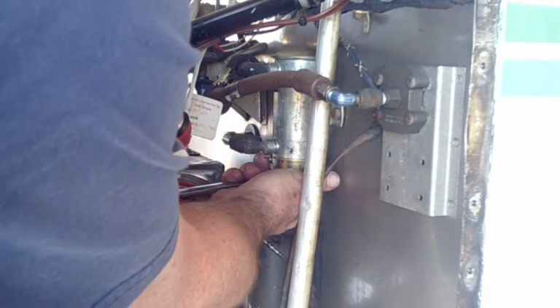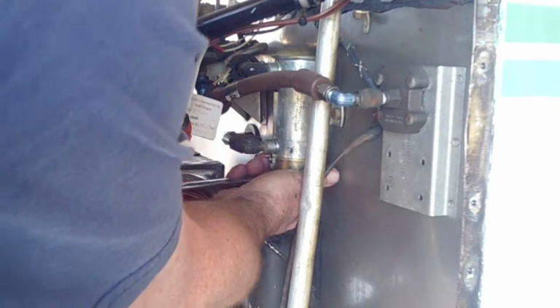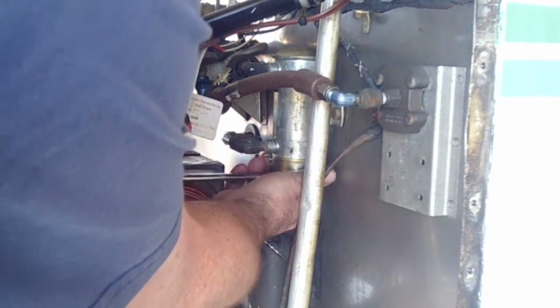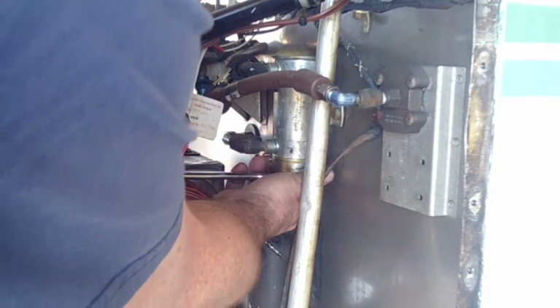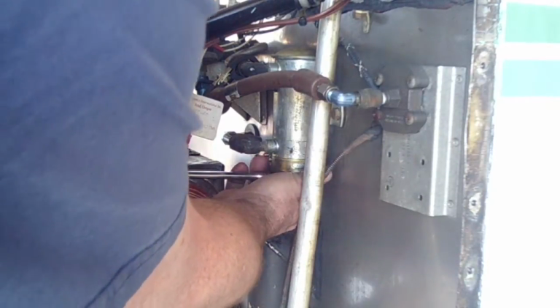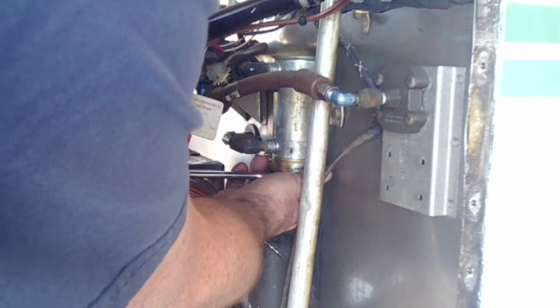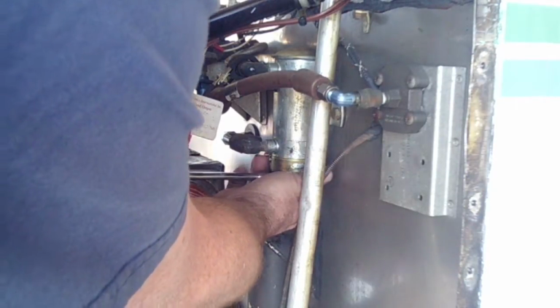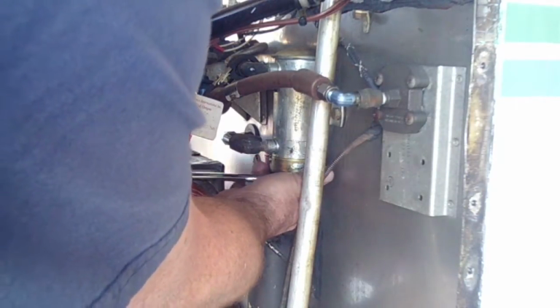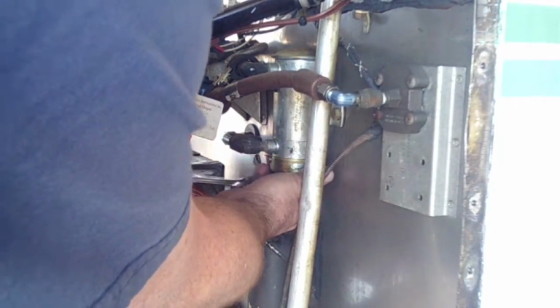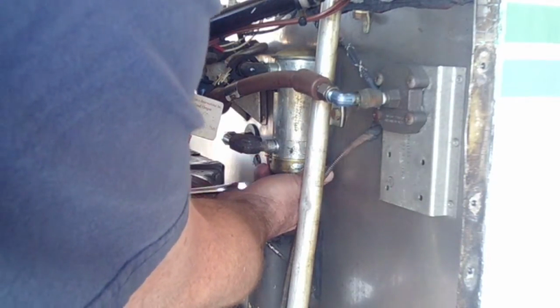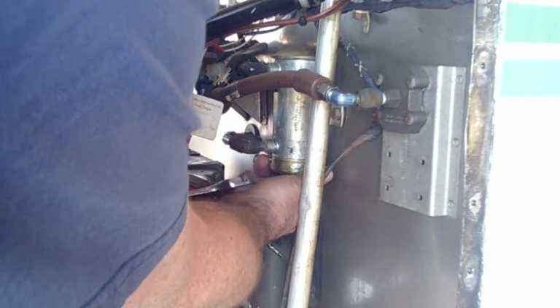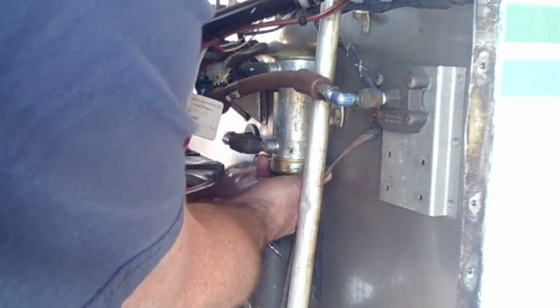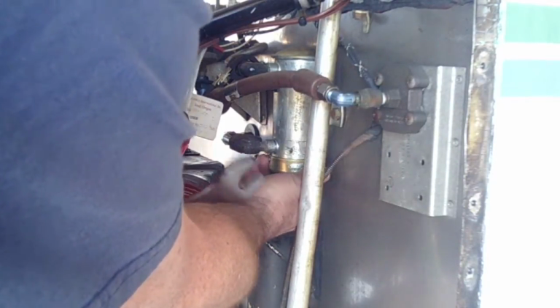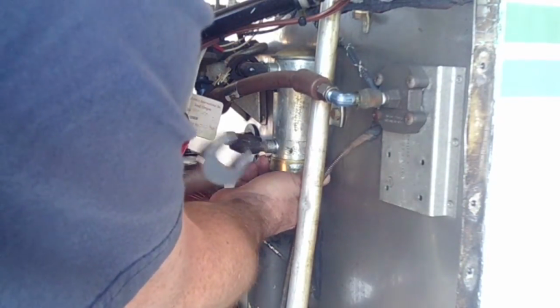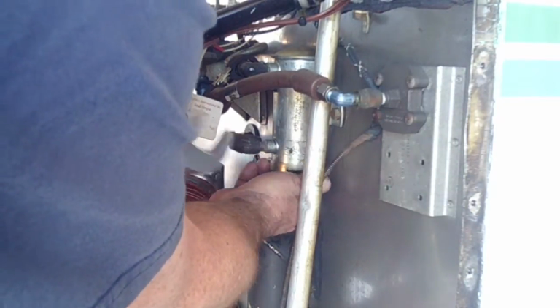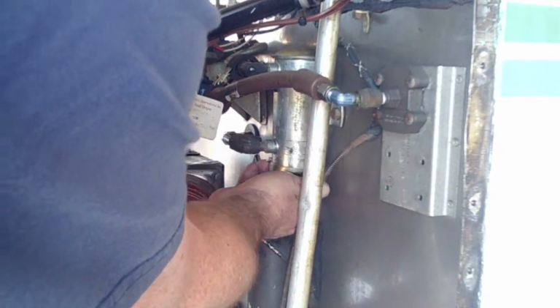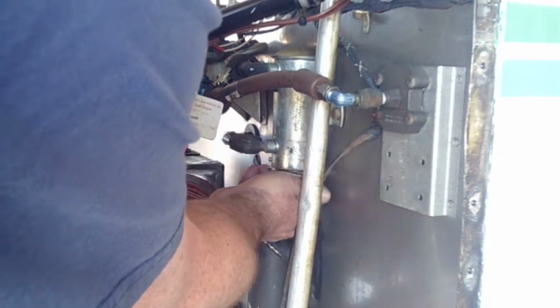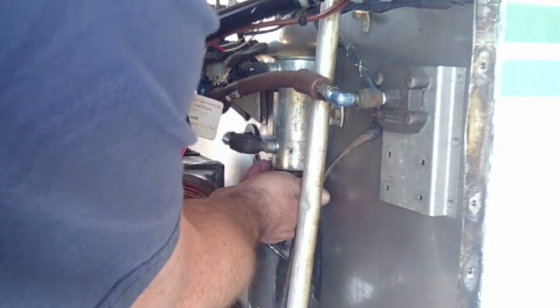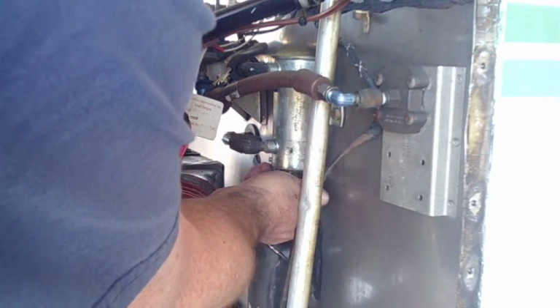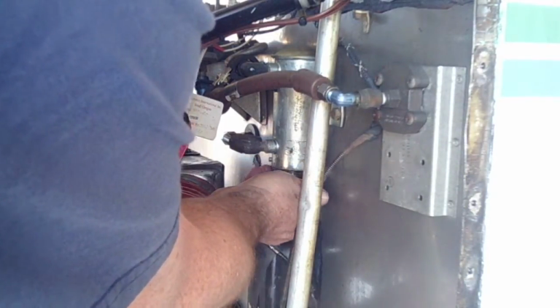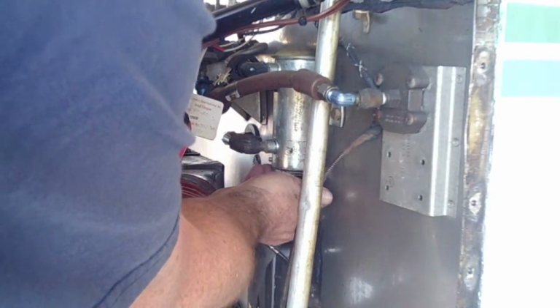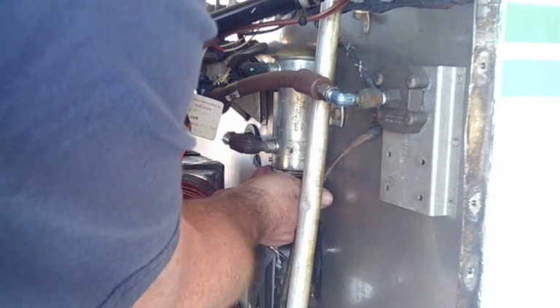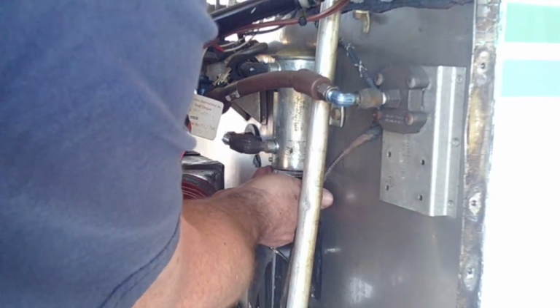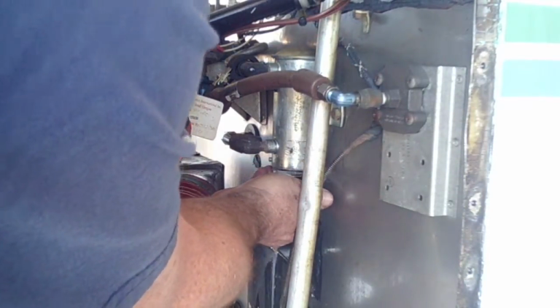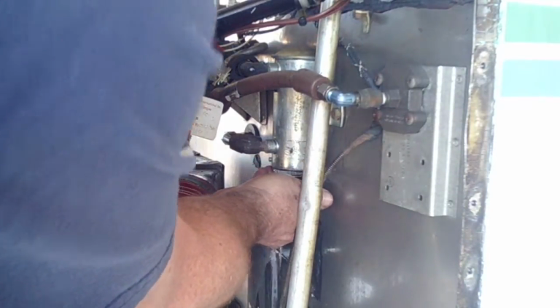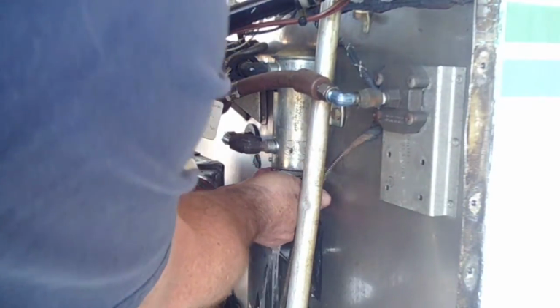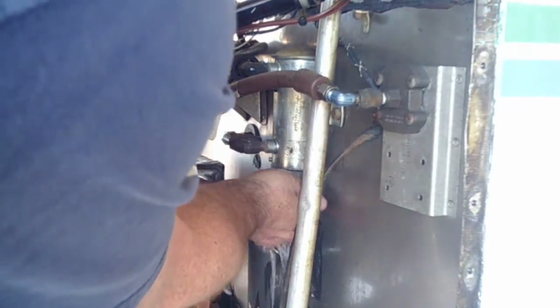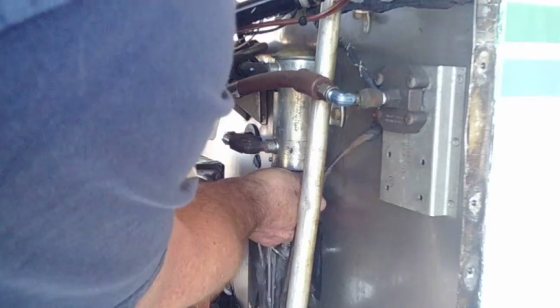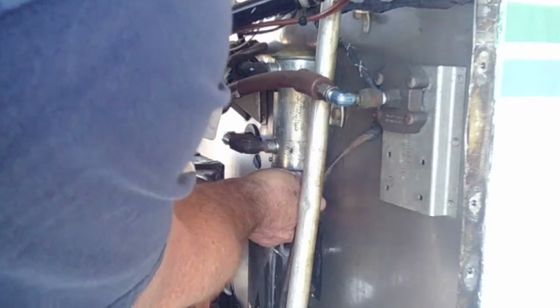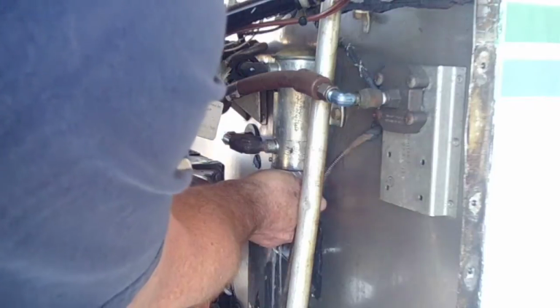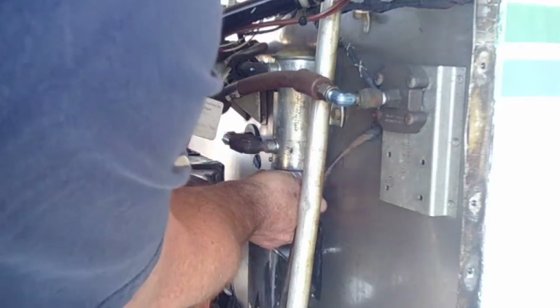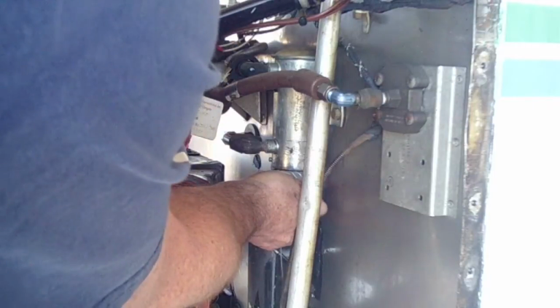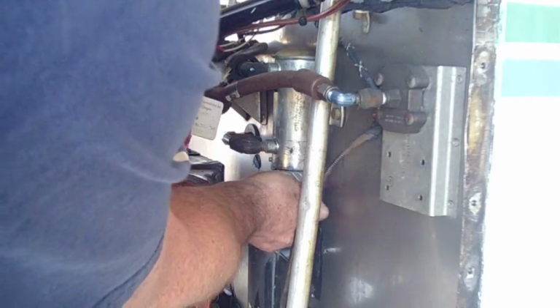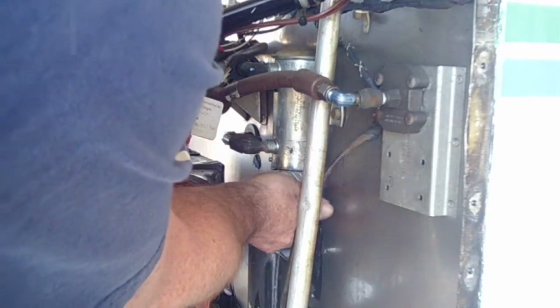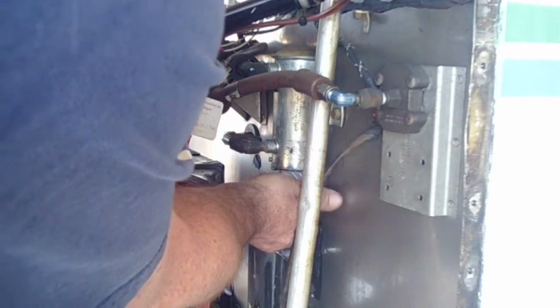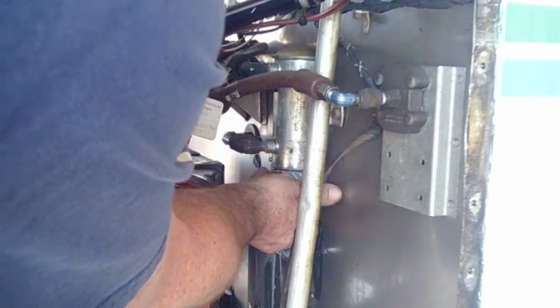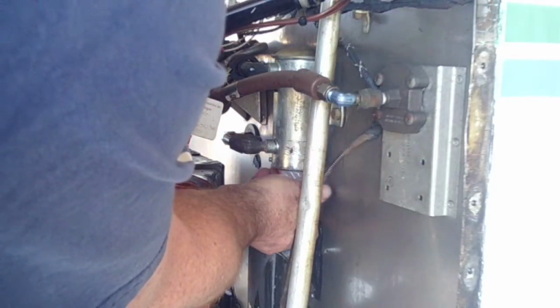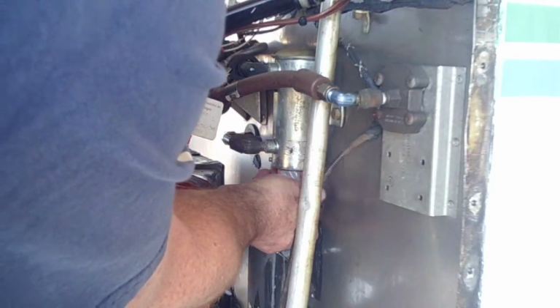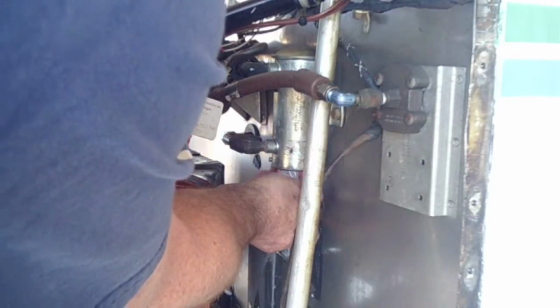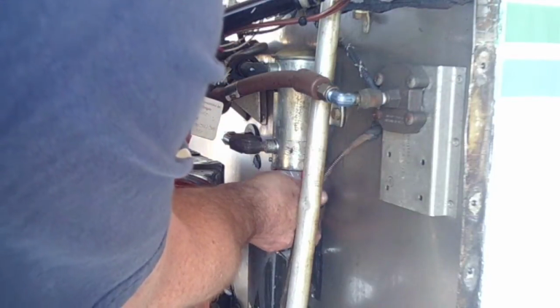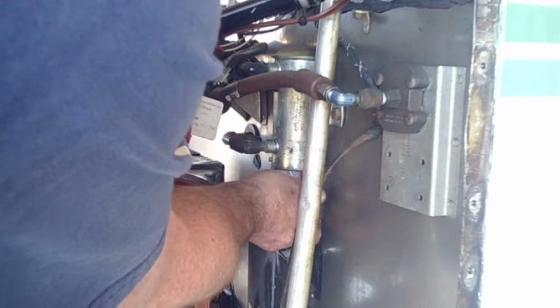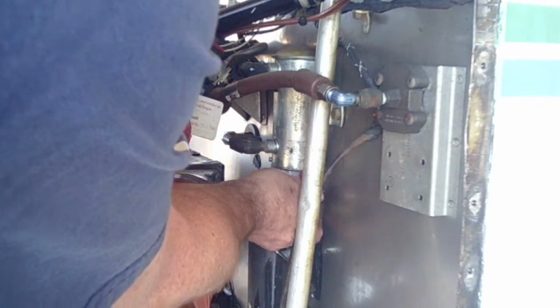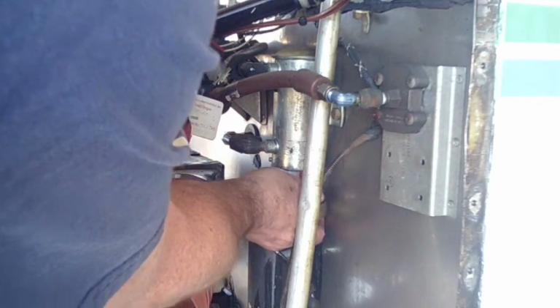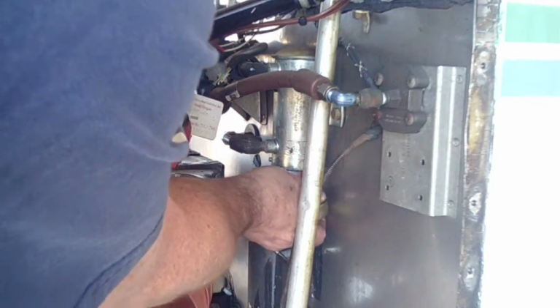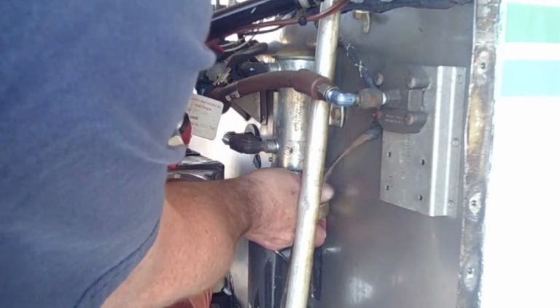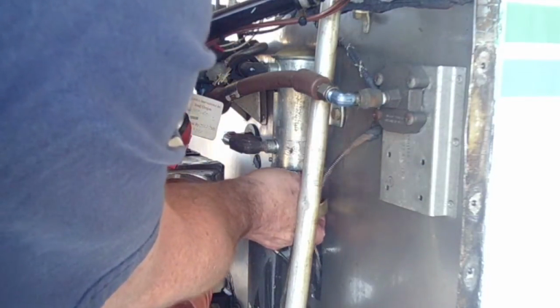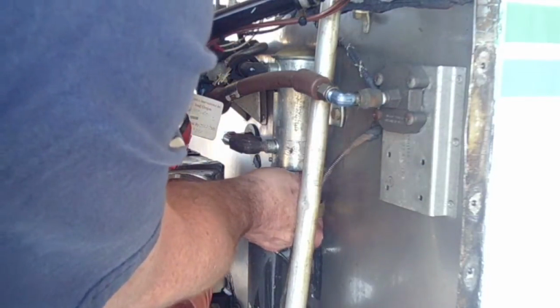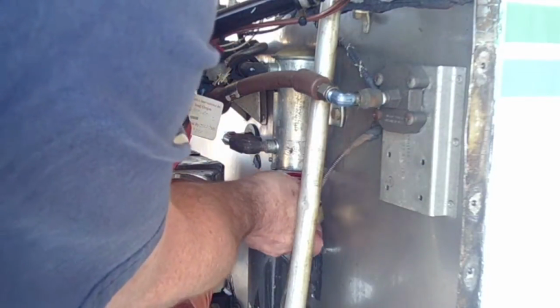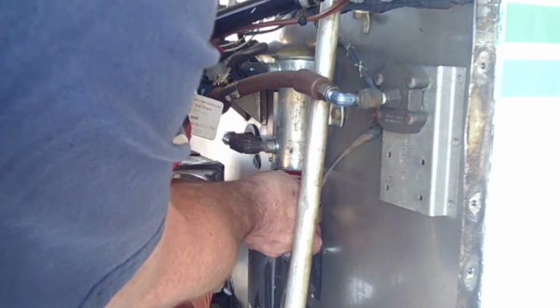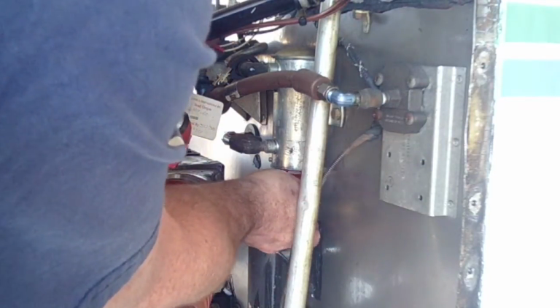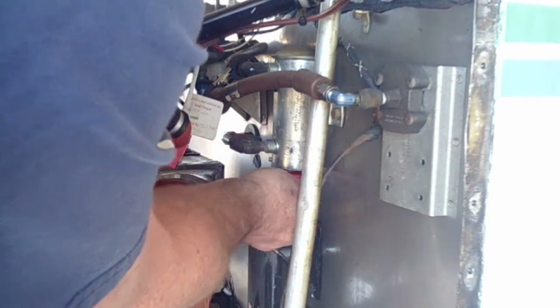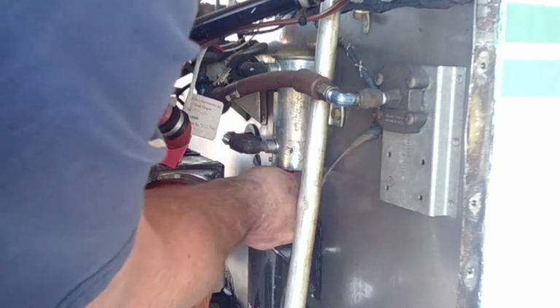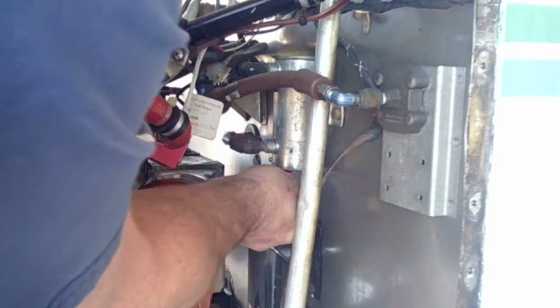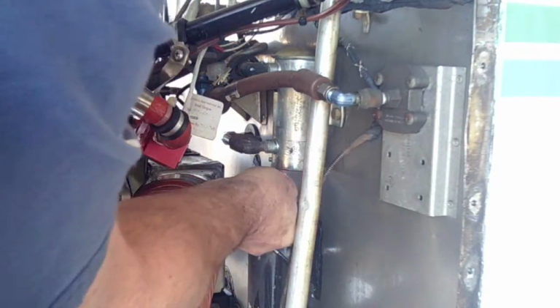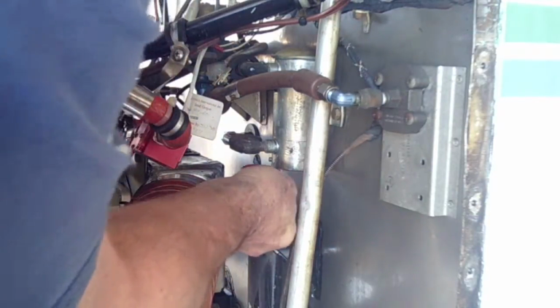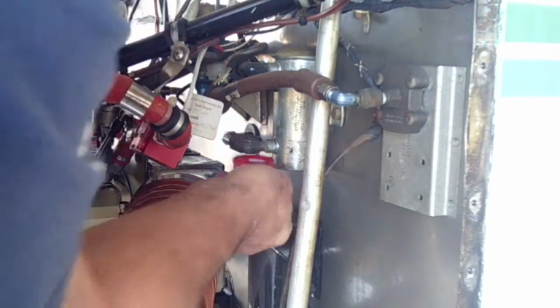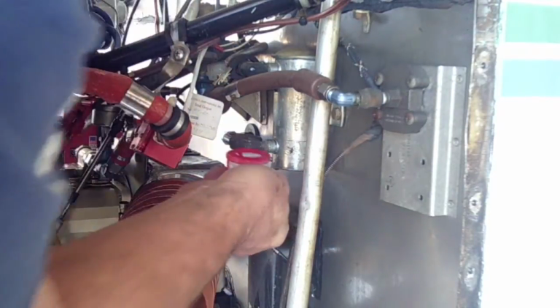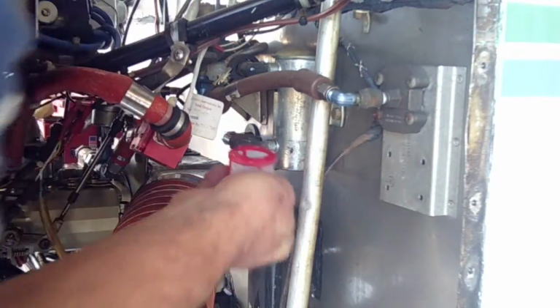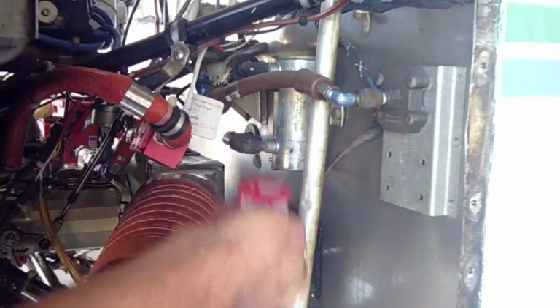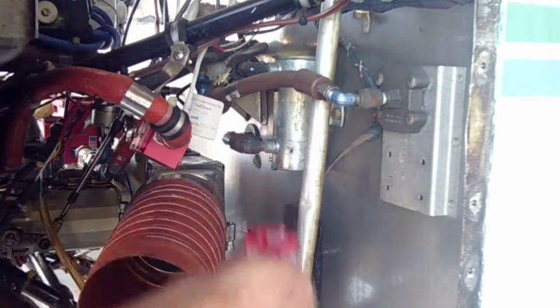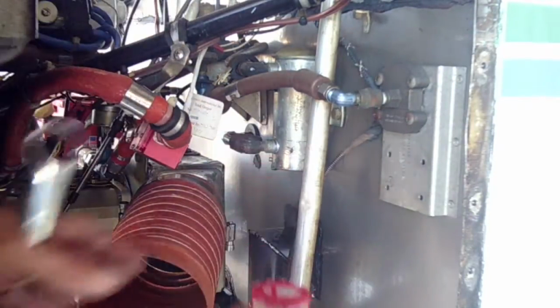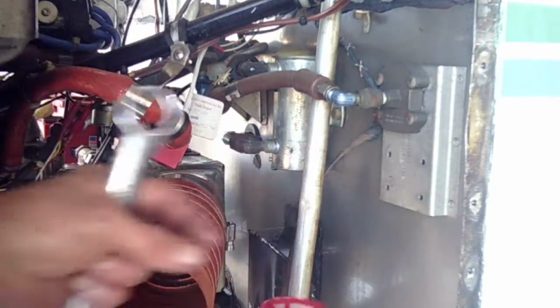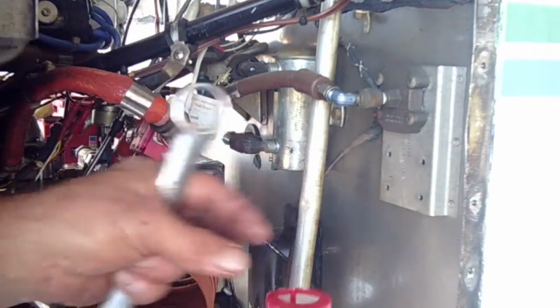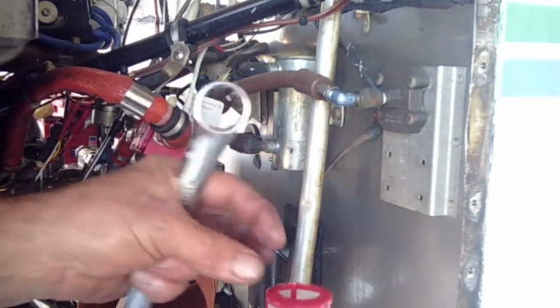We just use a 7/8 inch wrench to go on the bottom and drop it out. There's a bucket on the floor for the fuel. Out comes the filter.